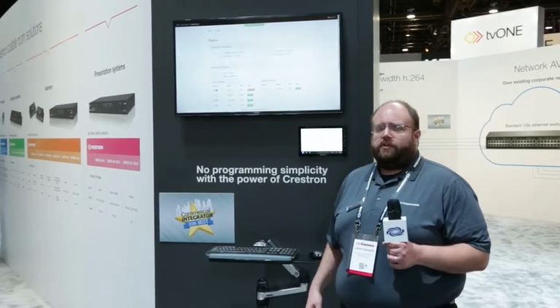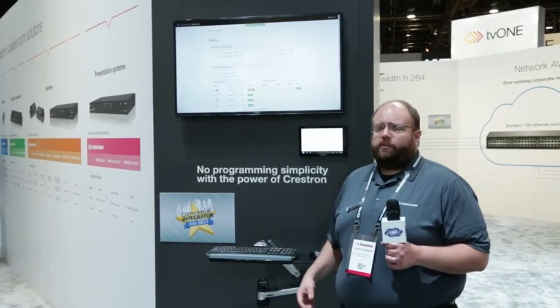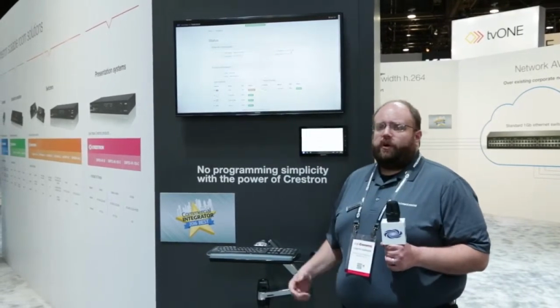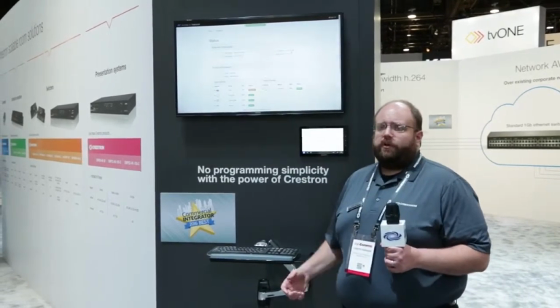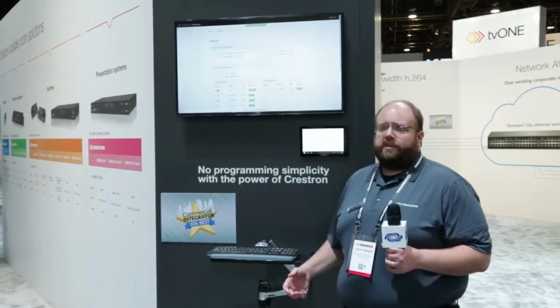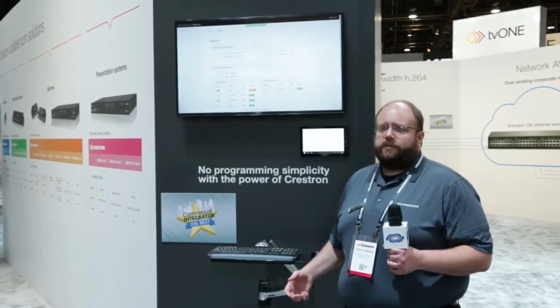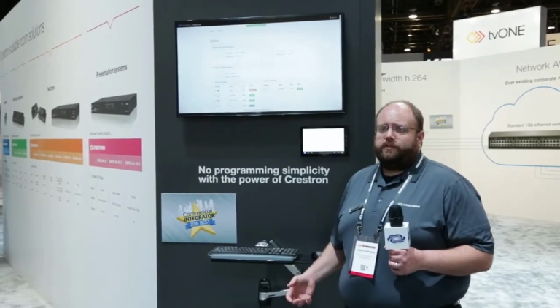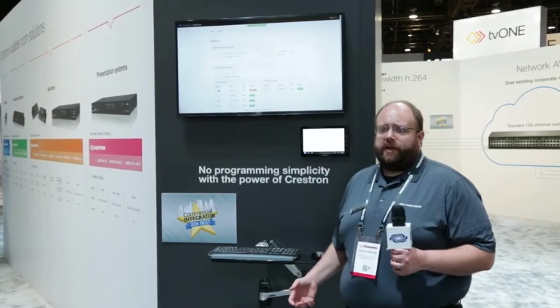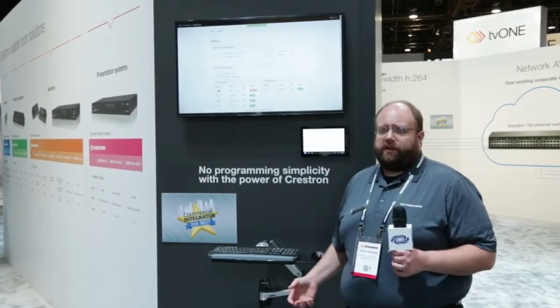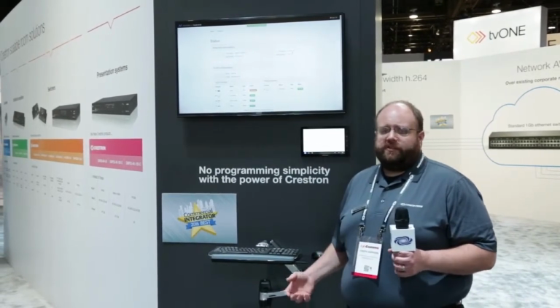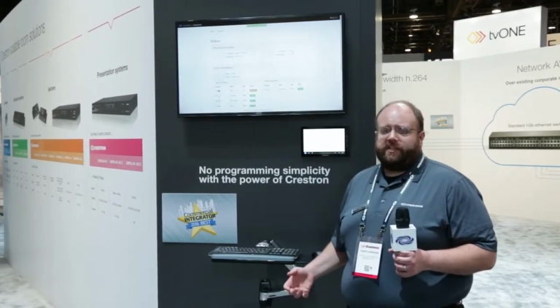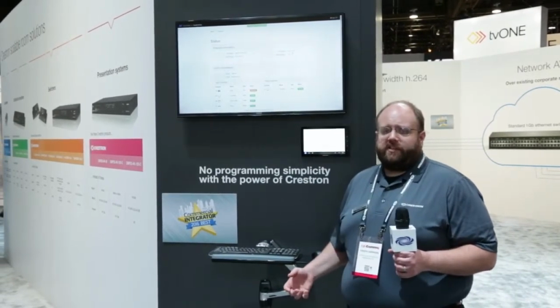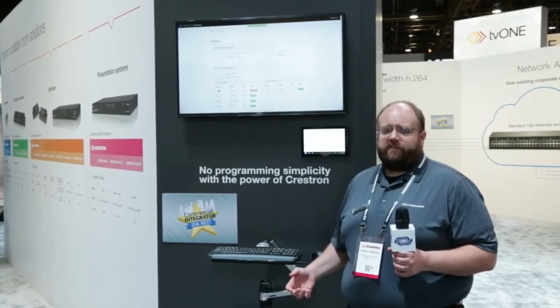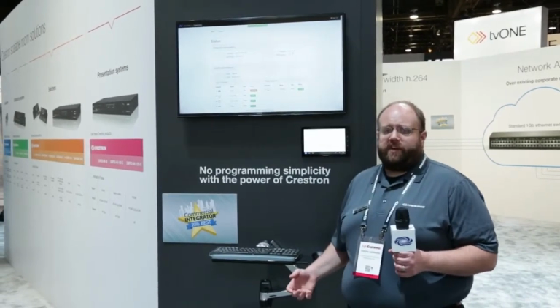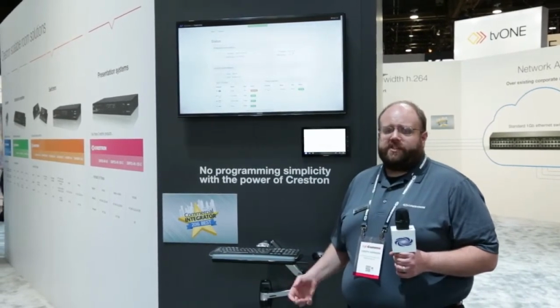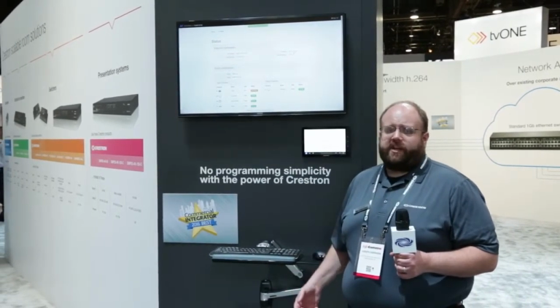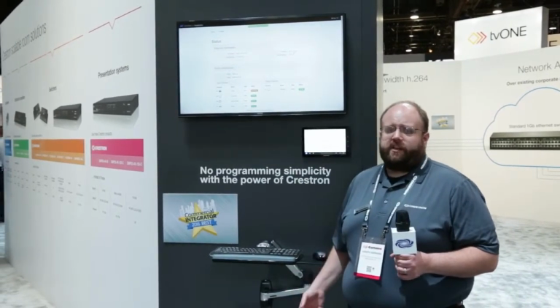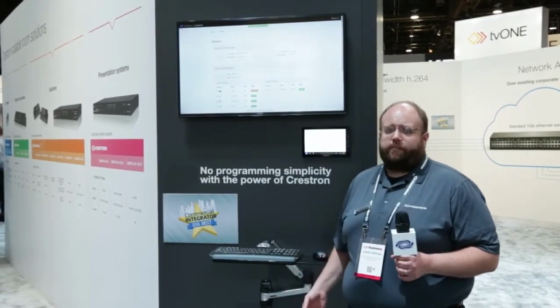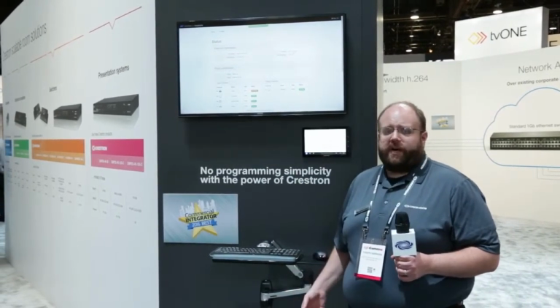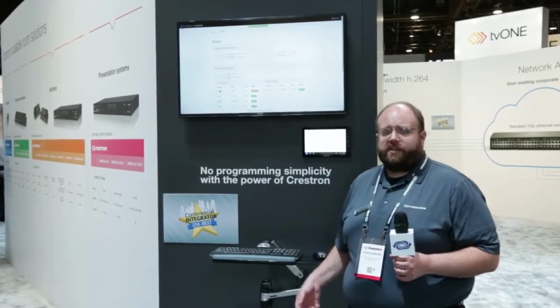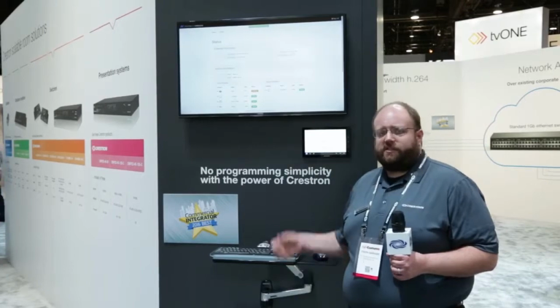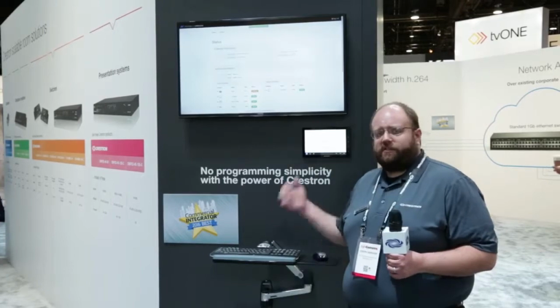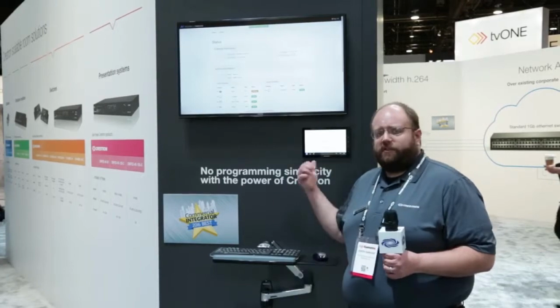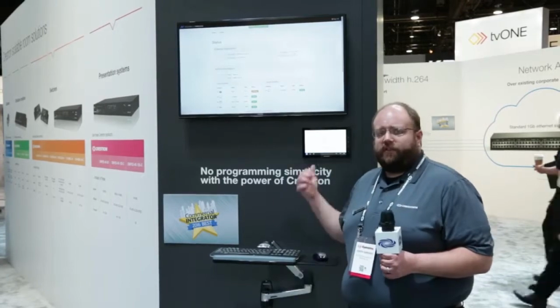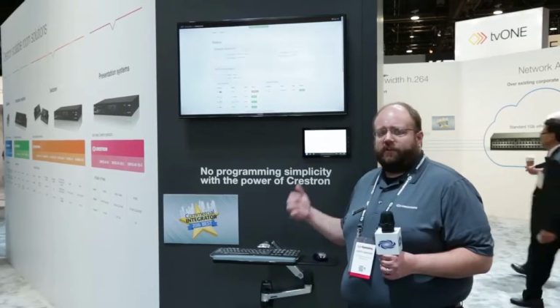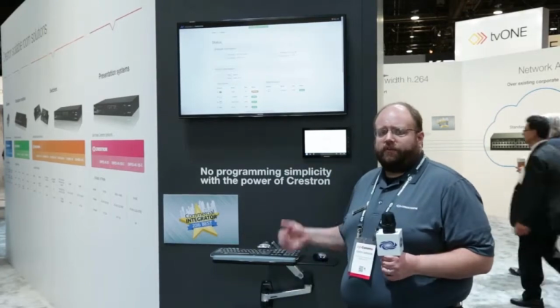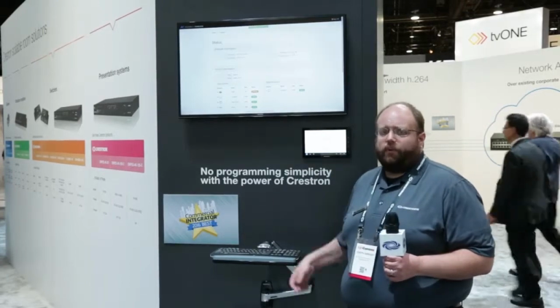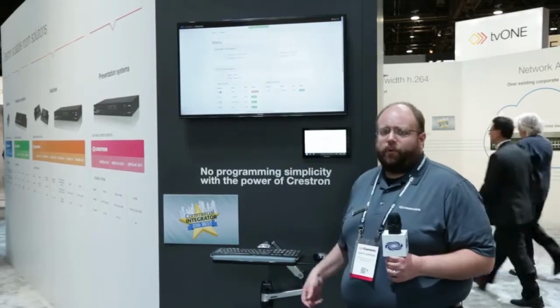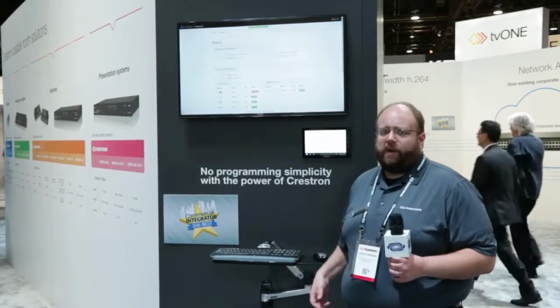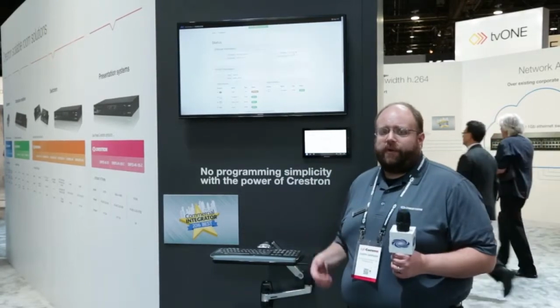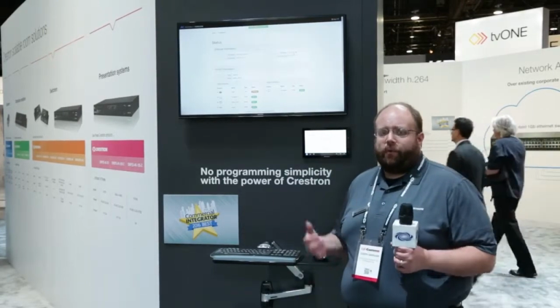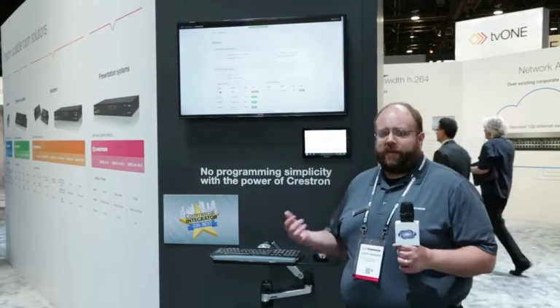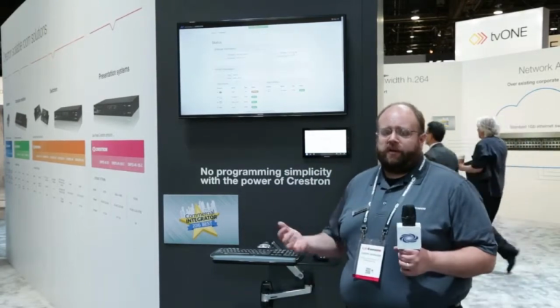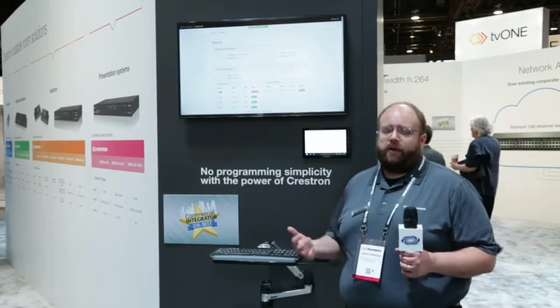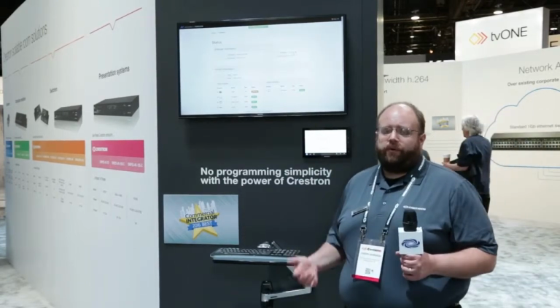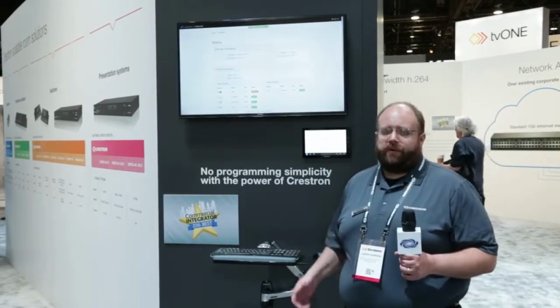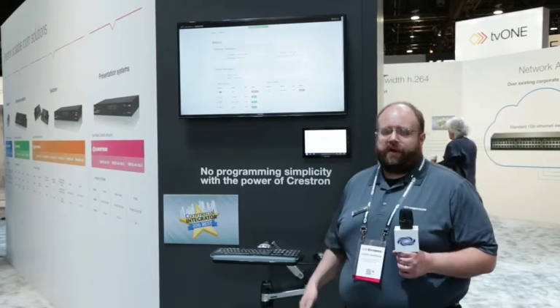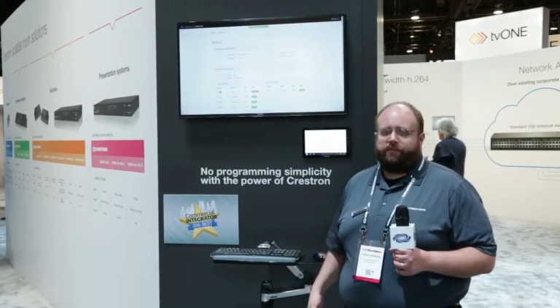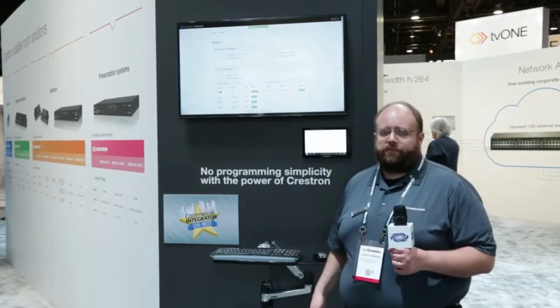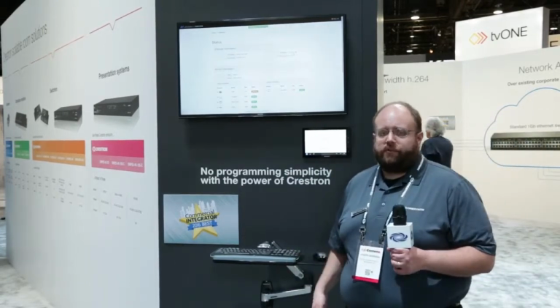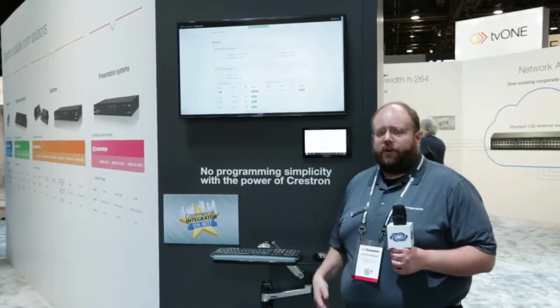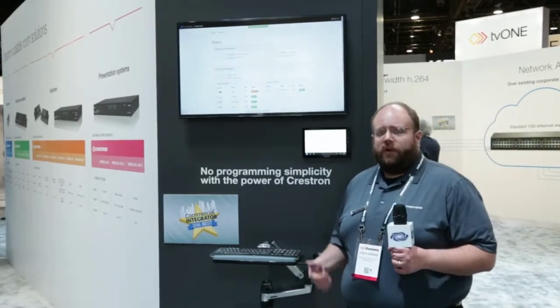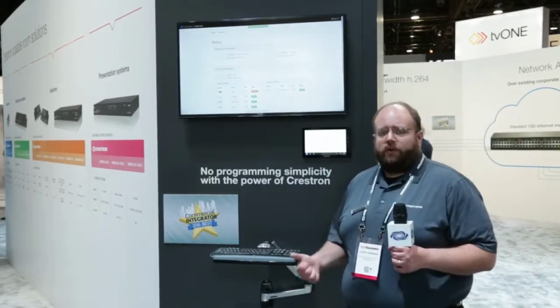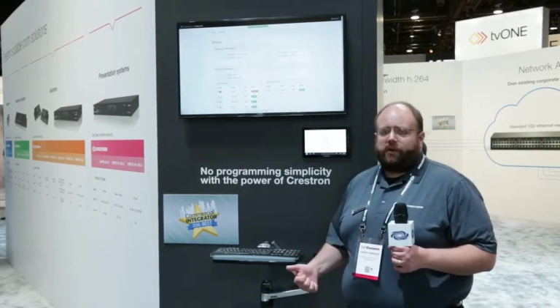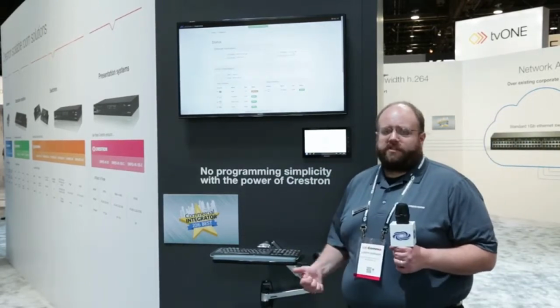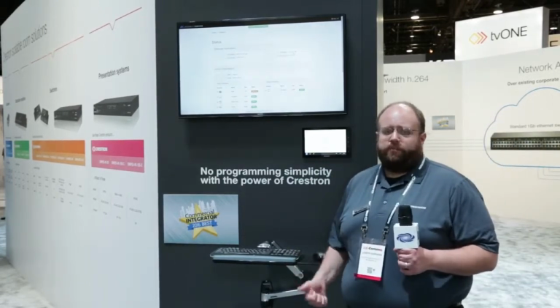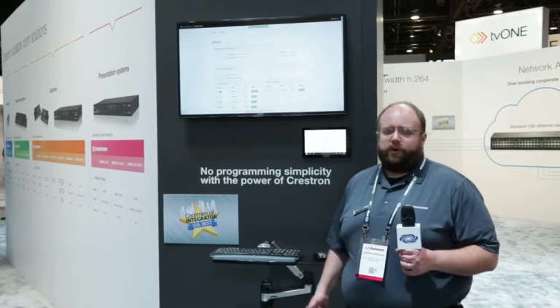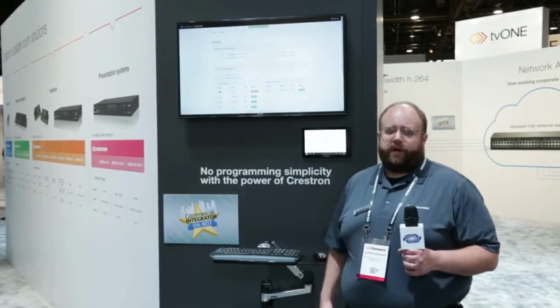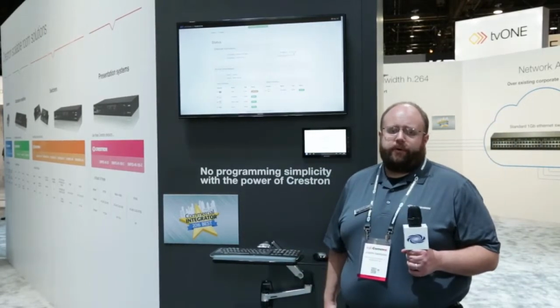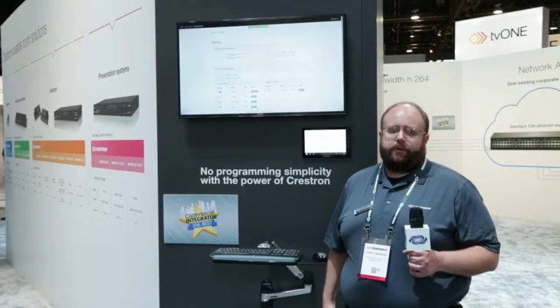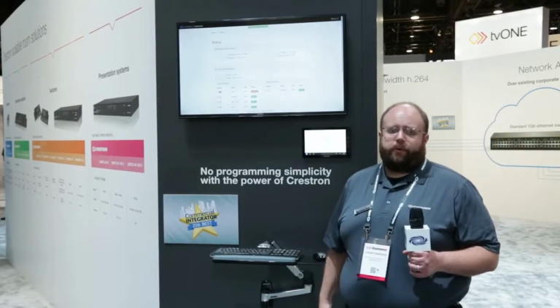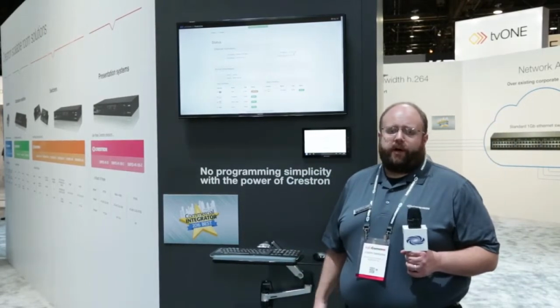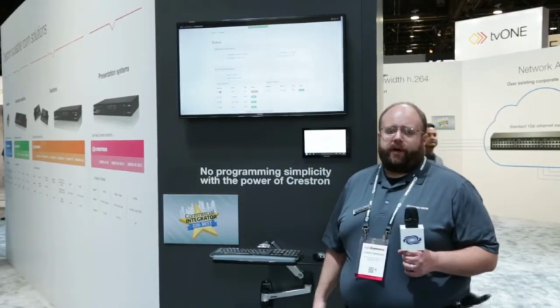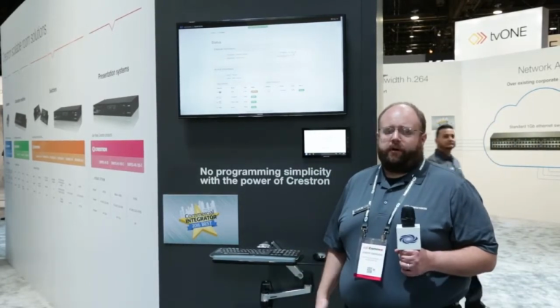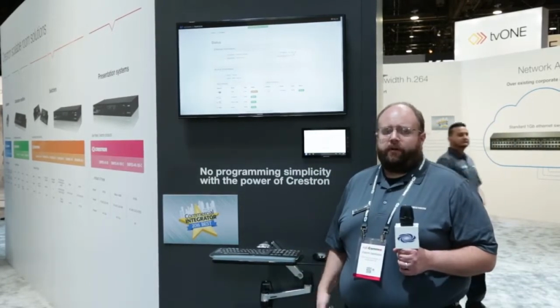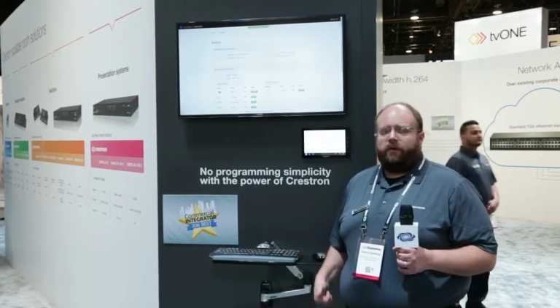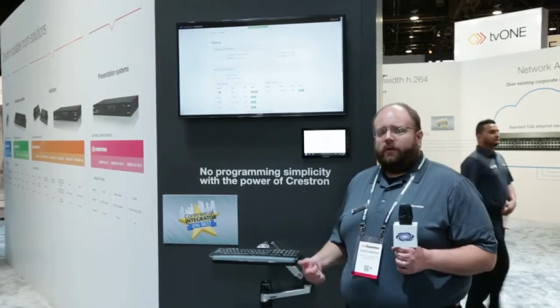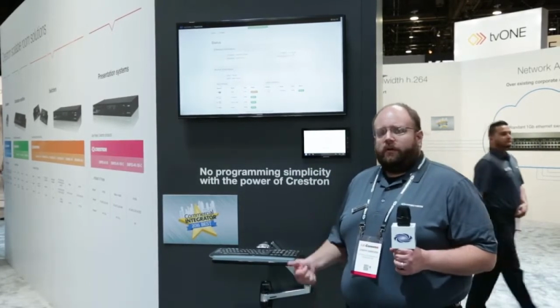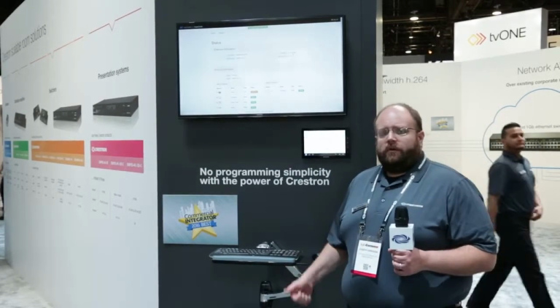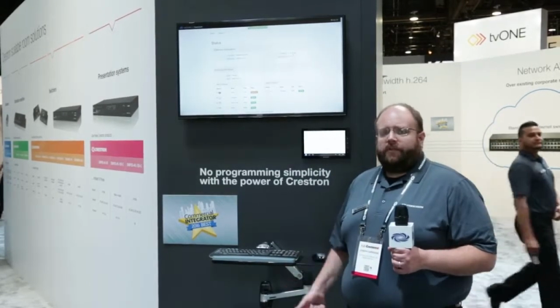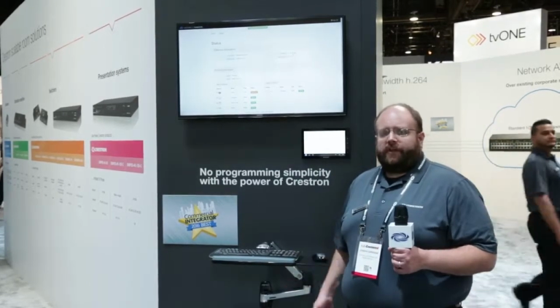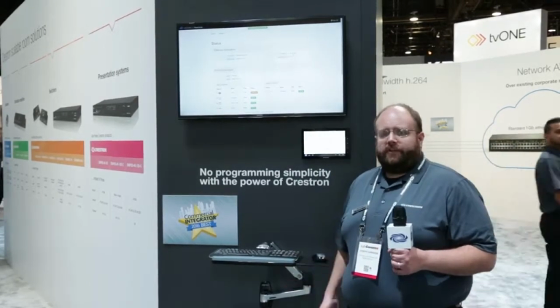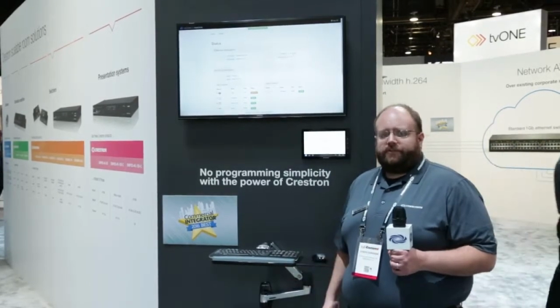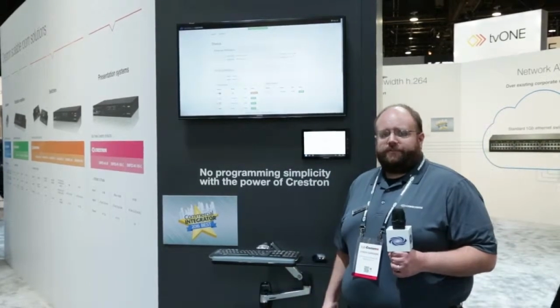All you need to do is take the device out of the box and configure it from the web, and away you go with the conference room. No custom programming required, nothing else.